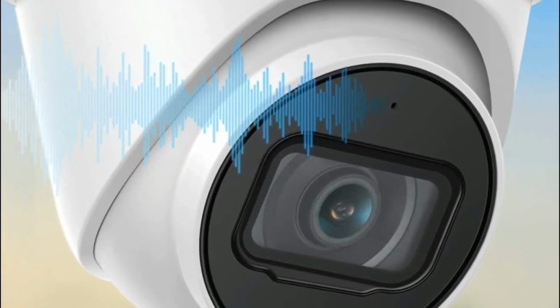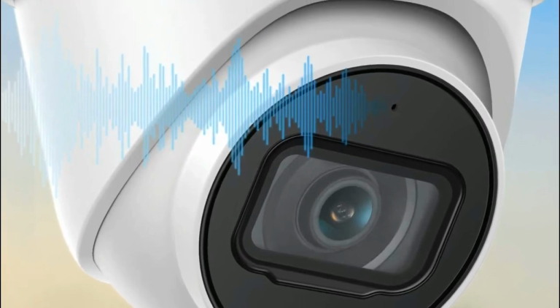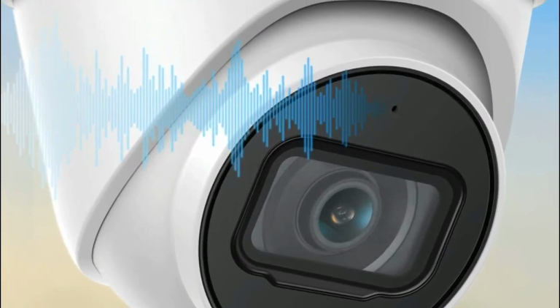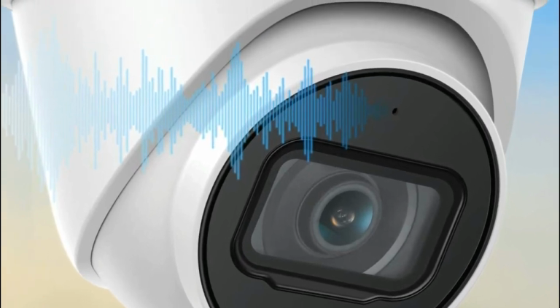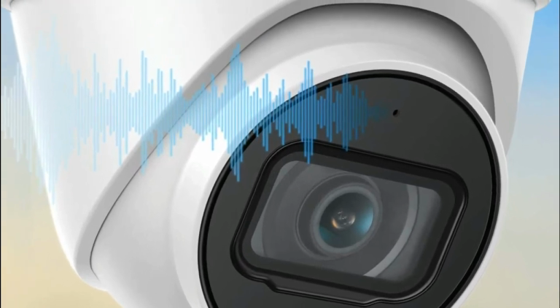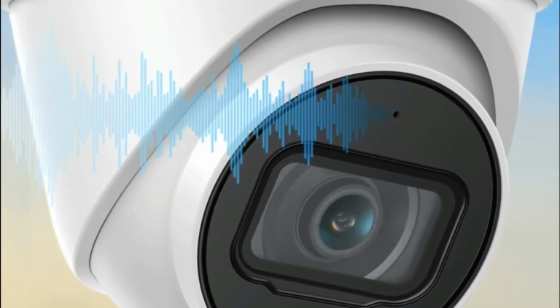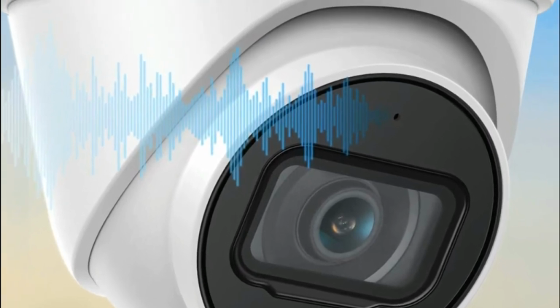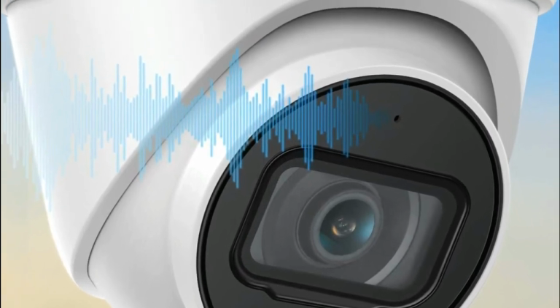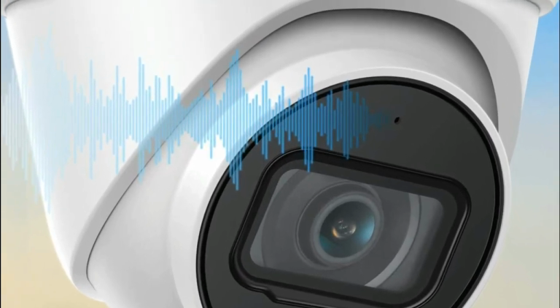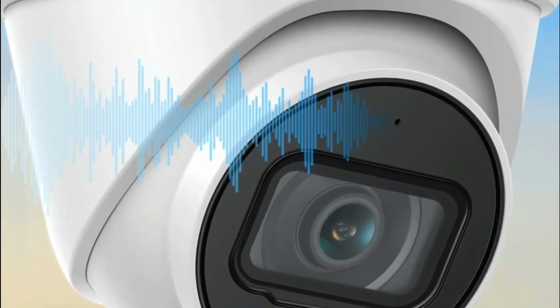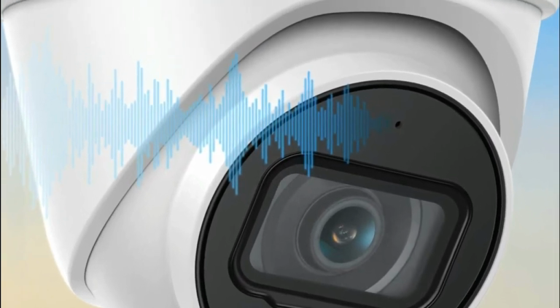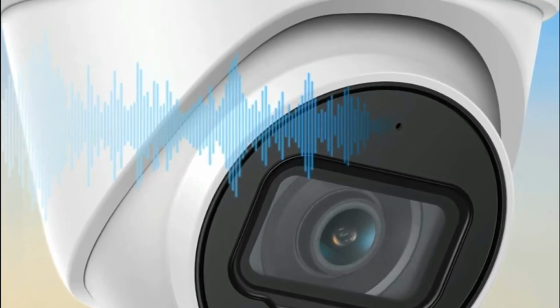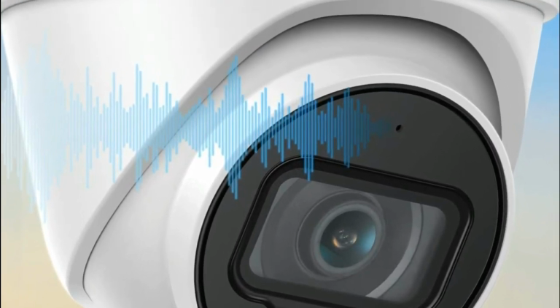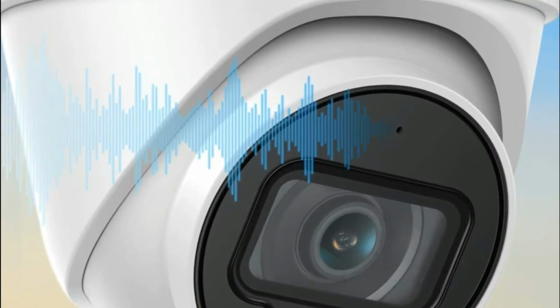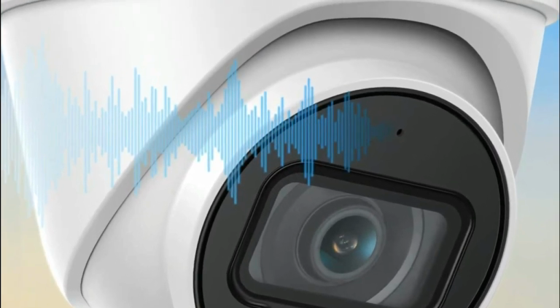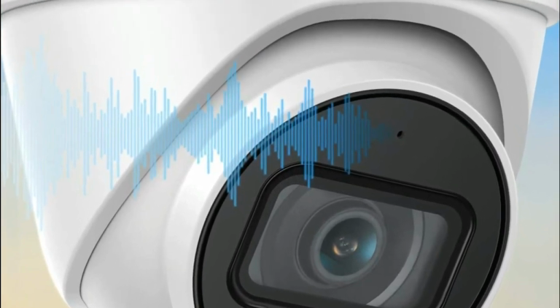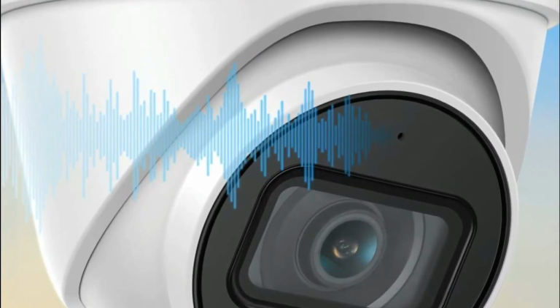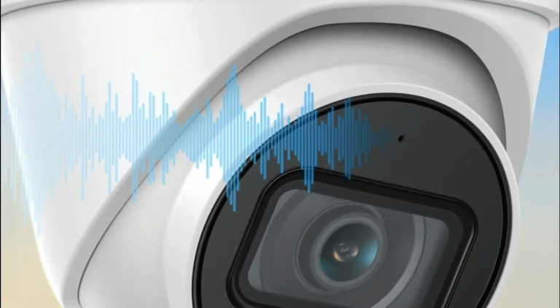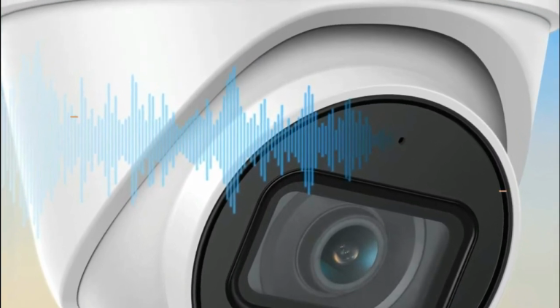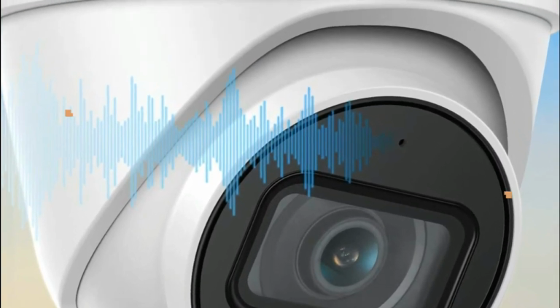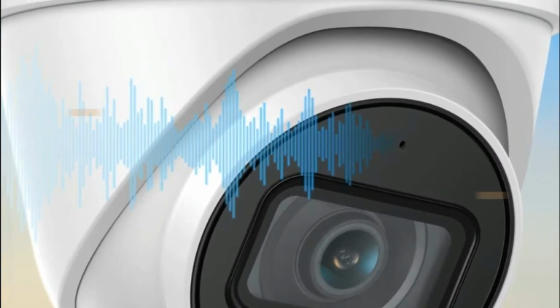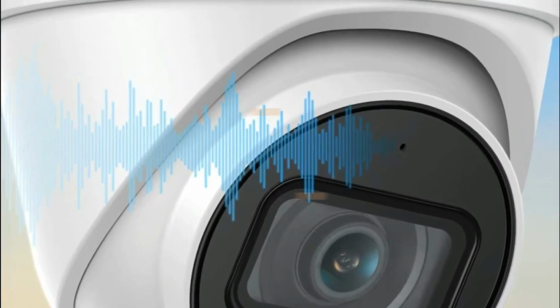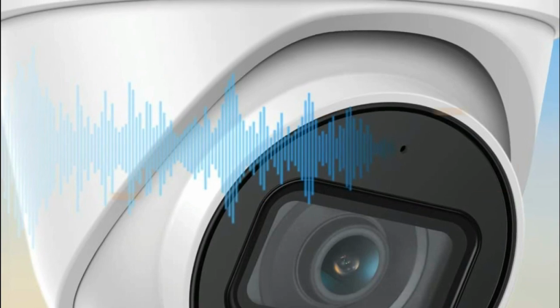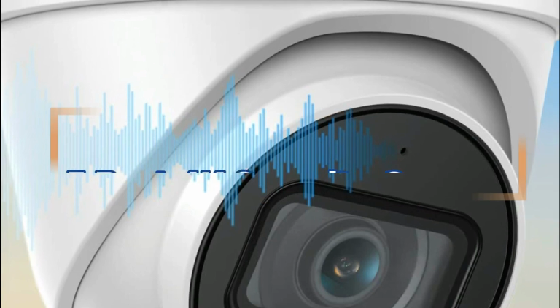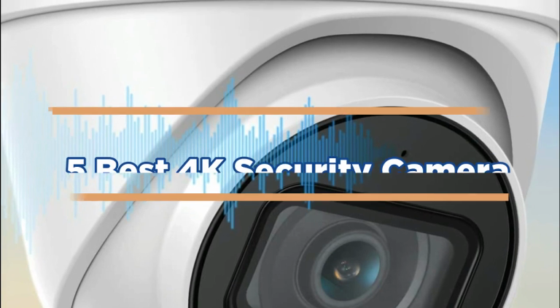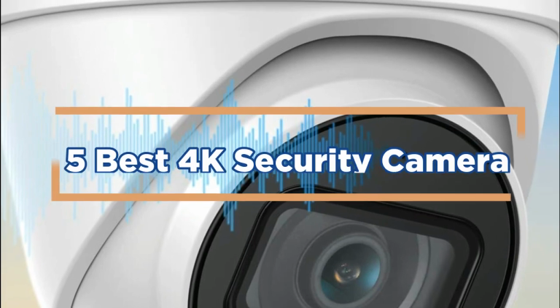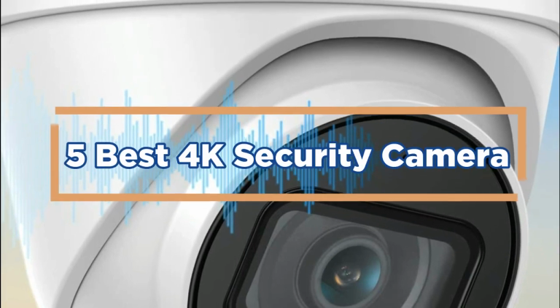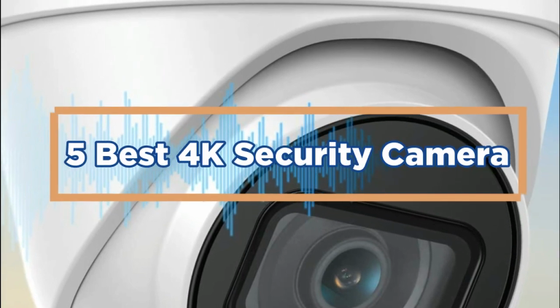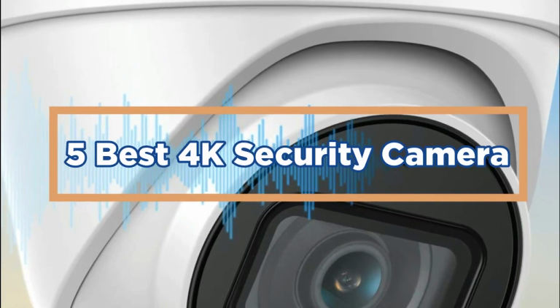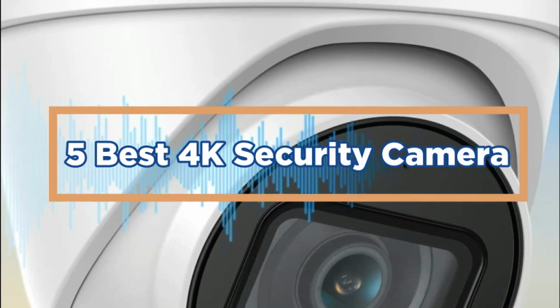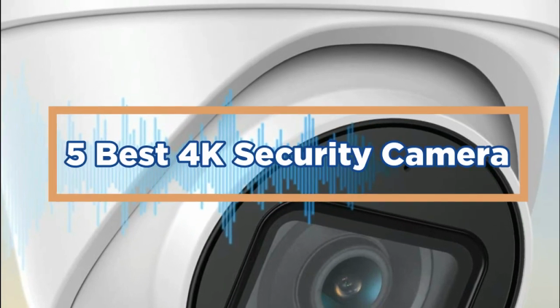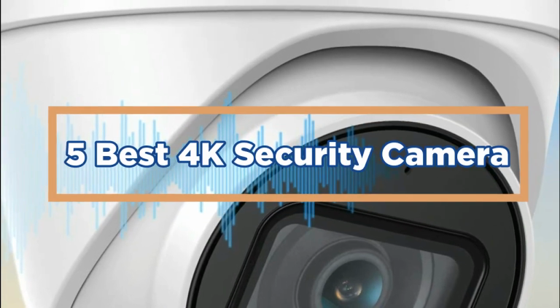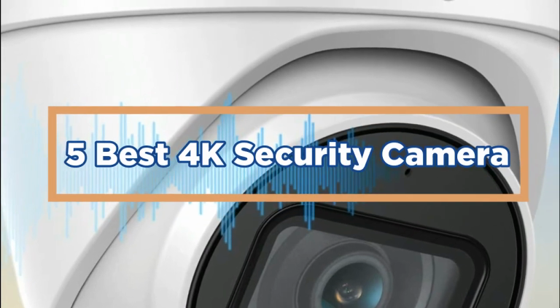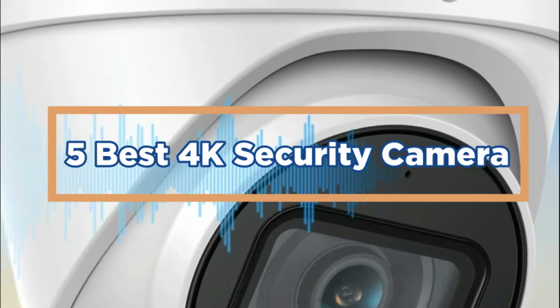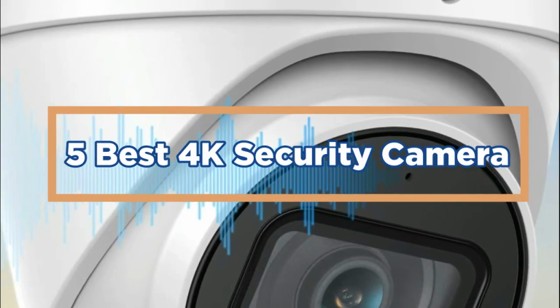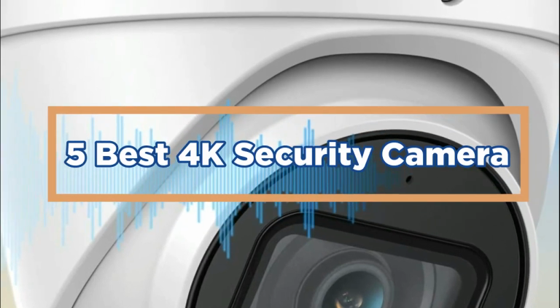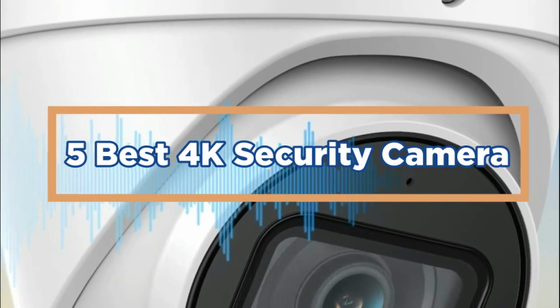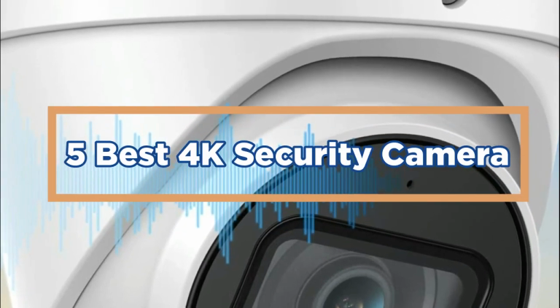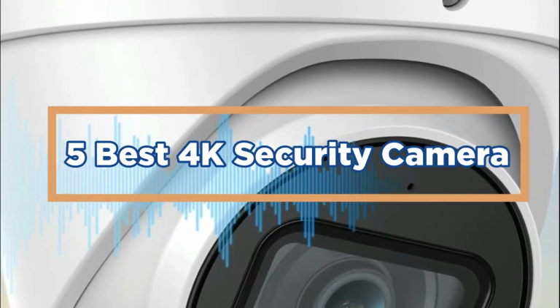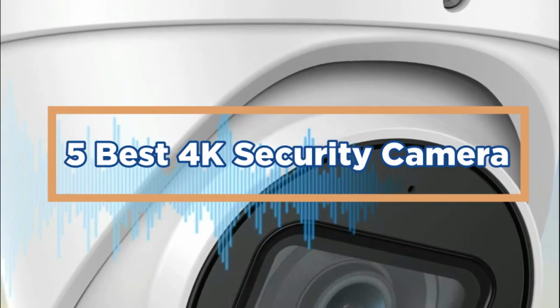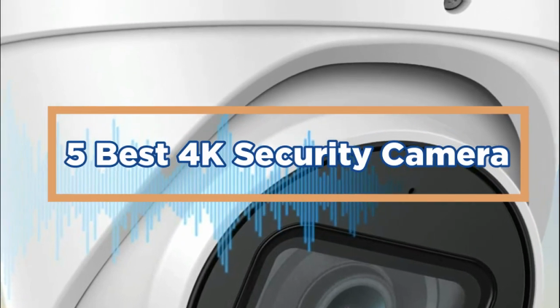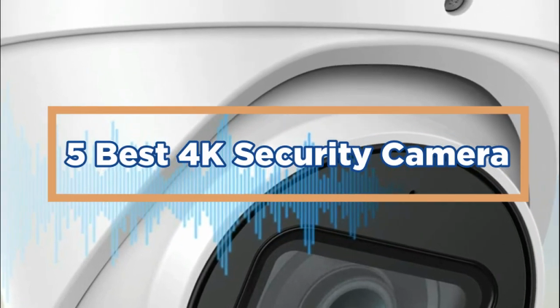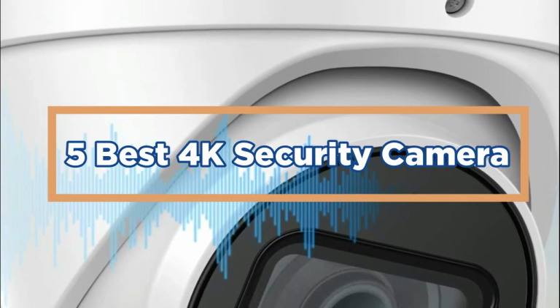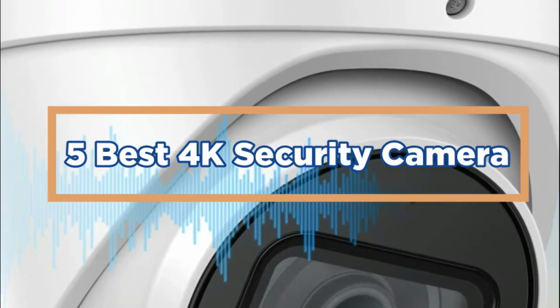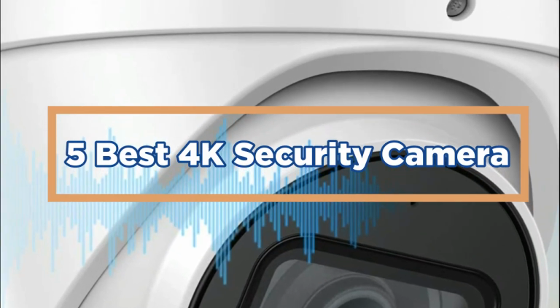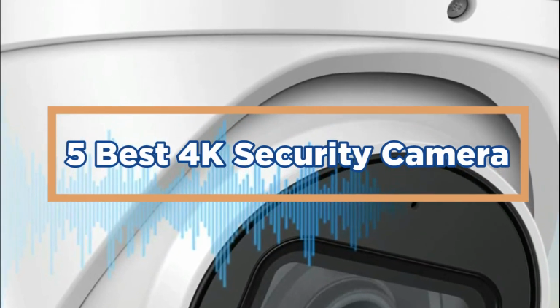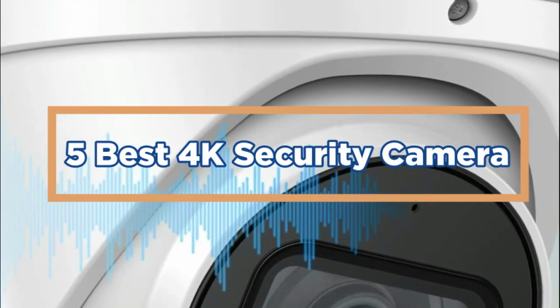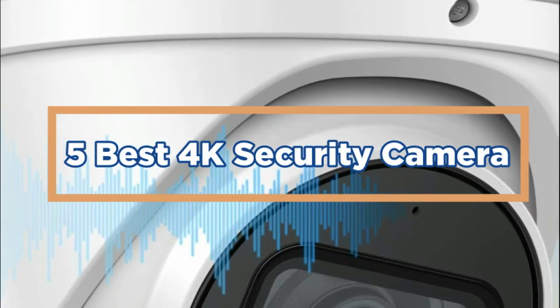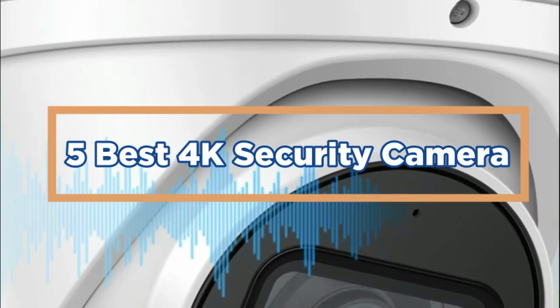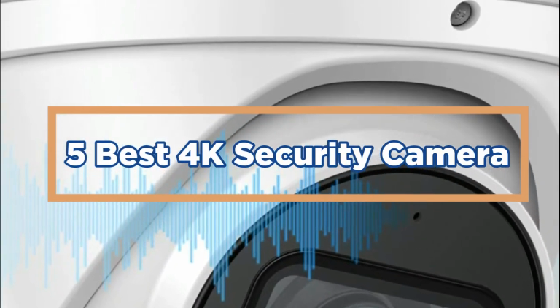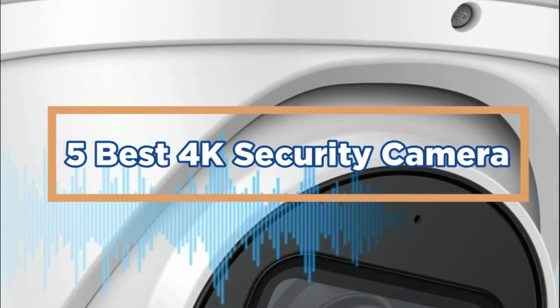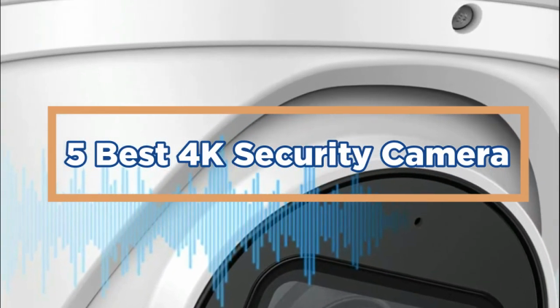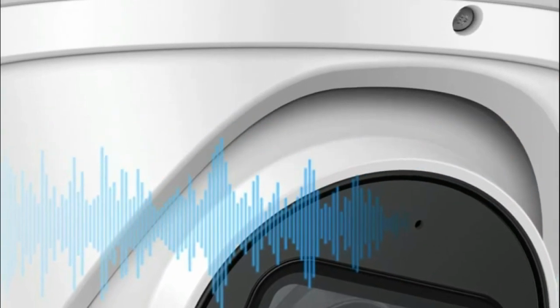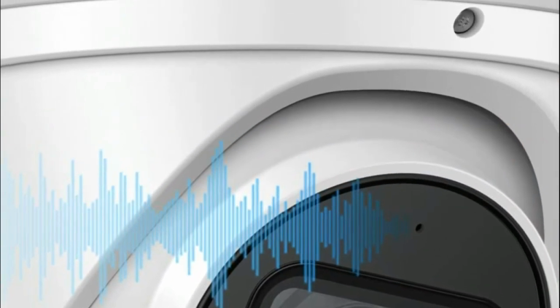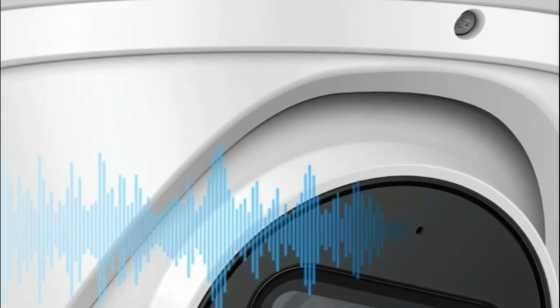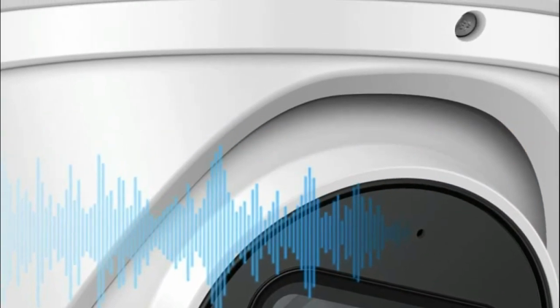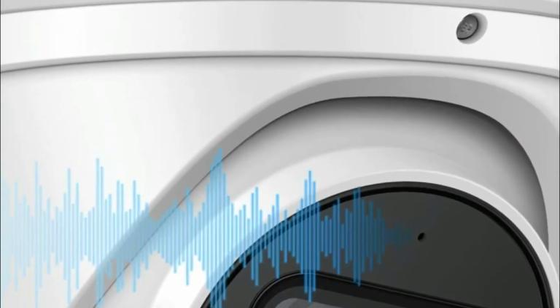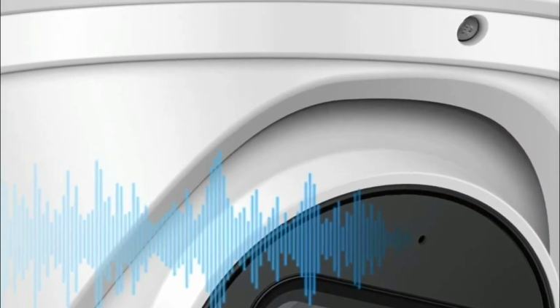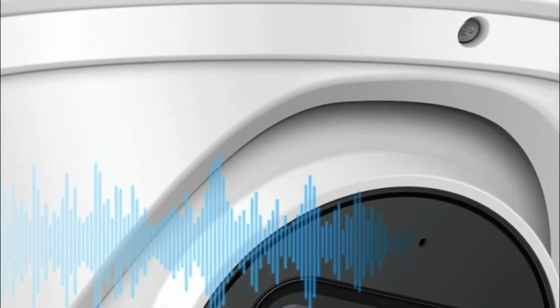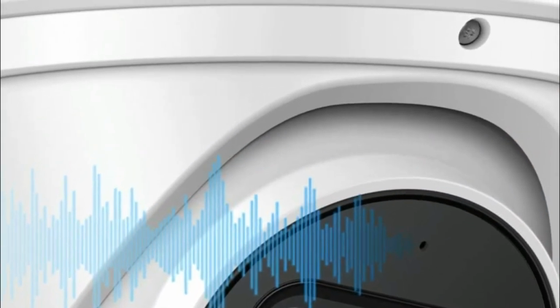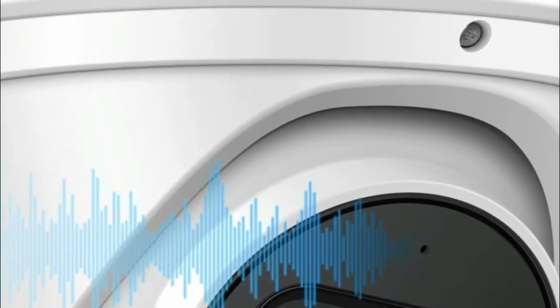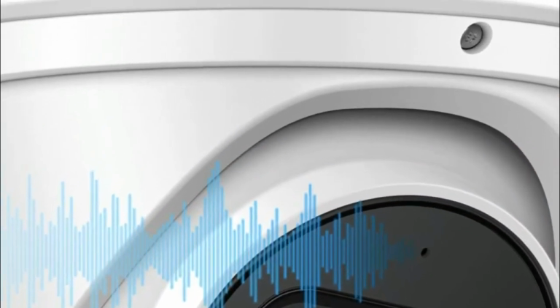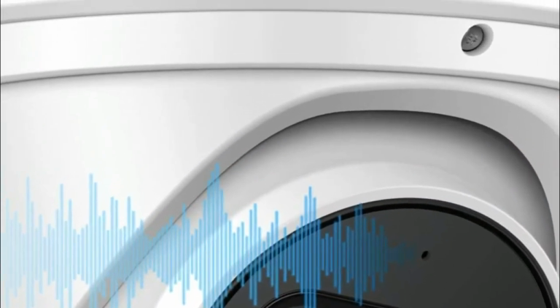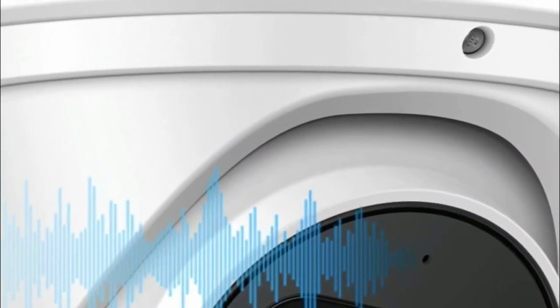In today's video, we will show you the top 5 best 4K security cameras. So, let's get started.